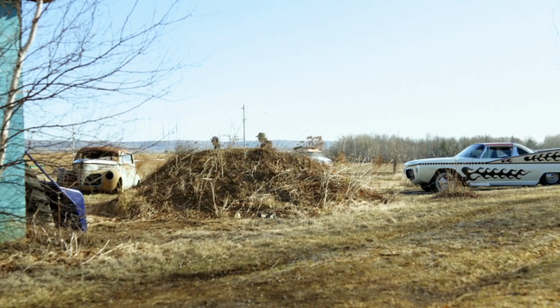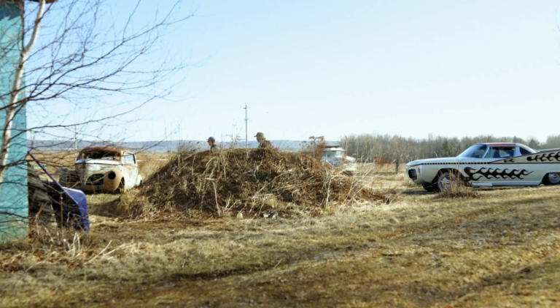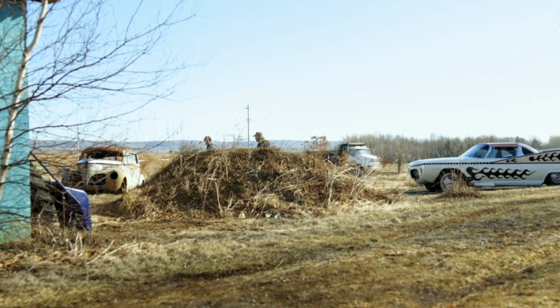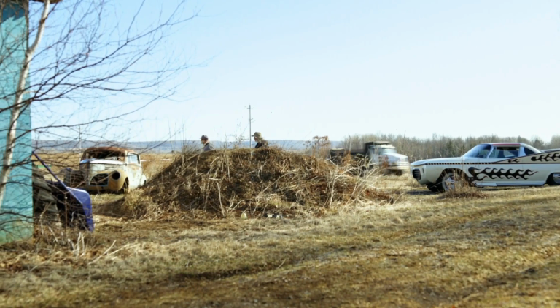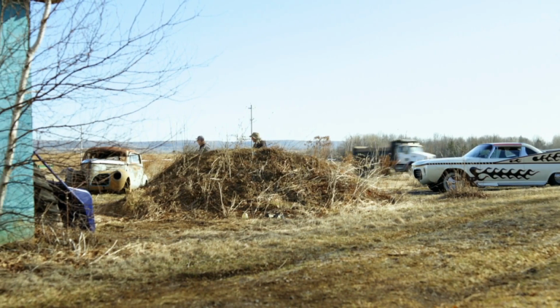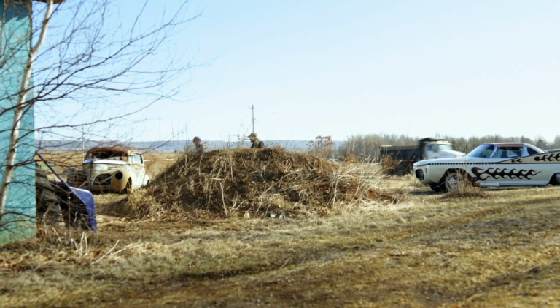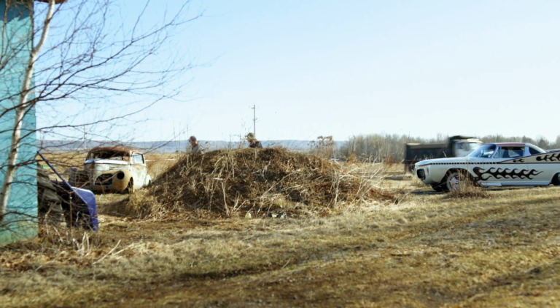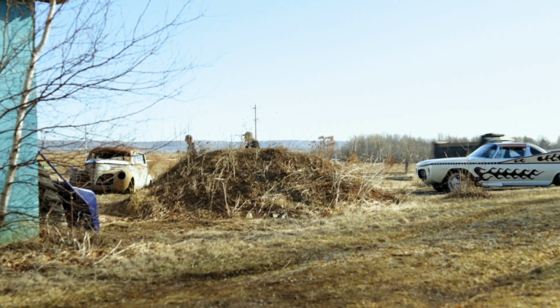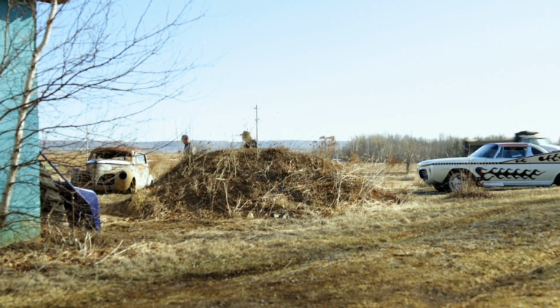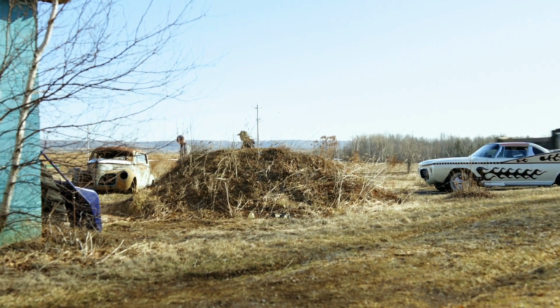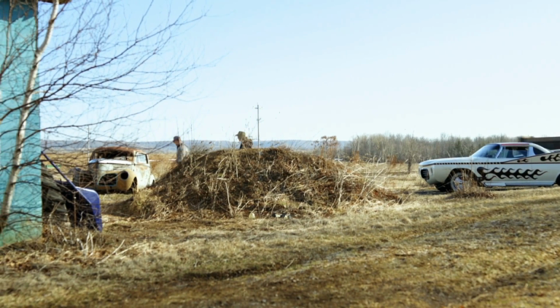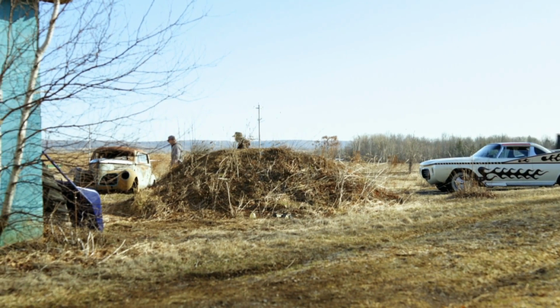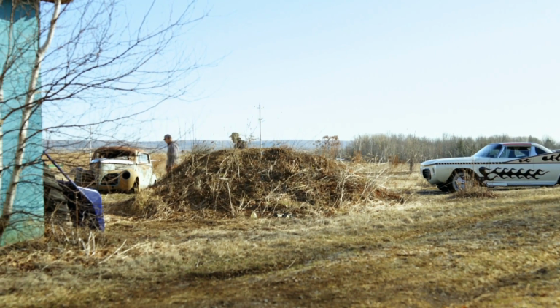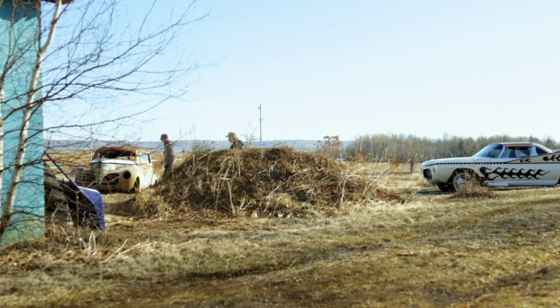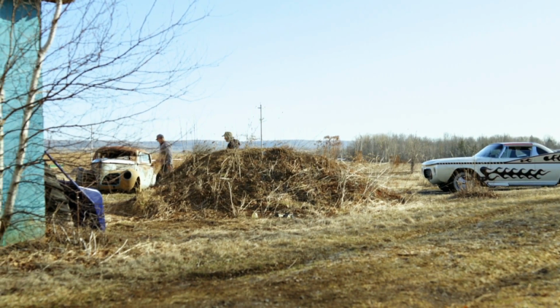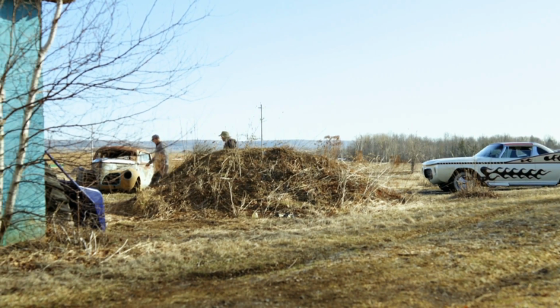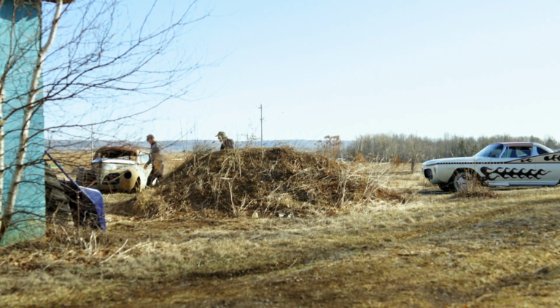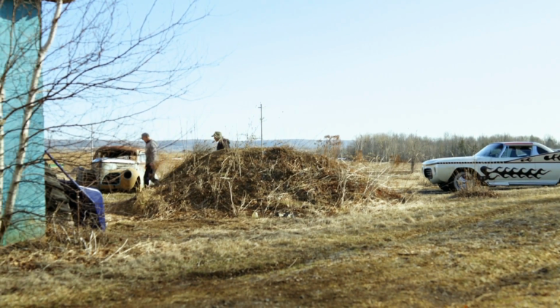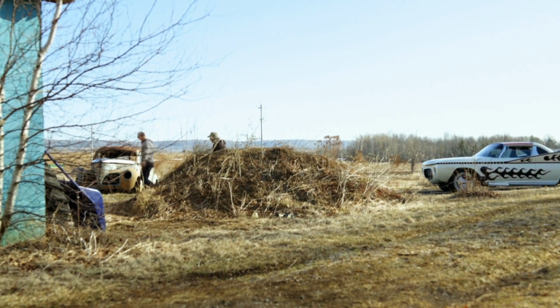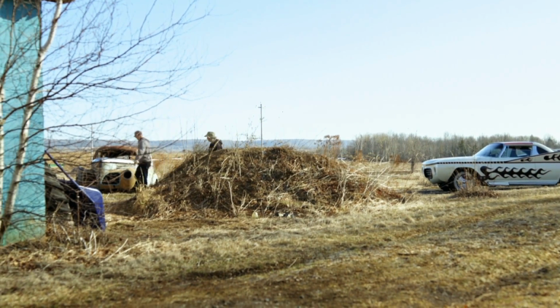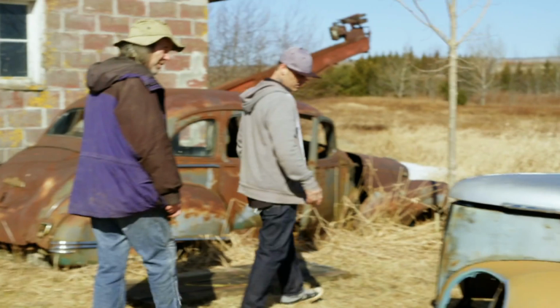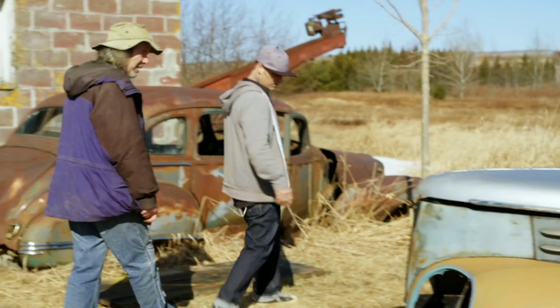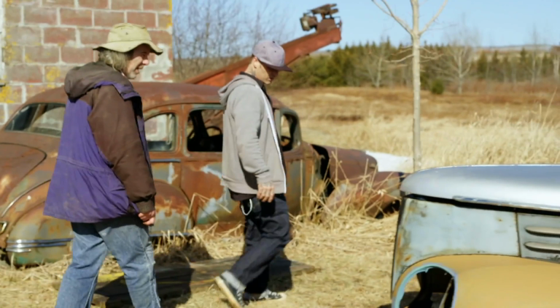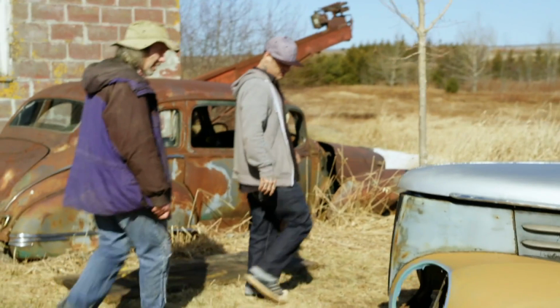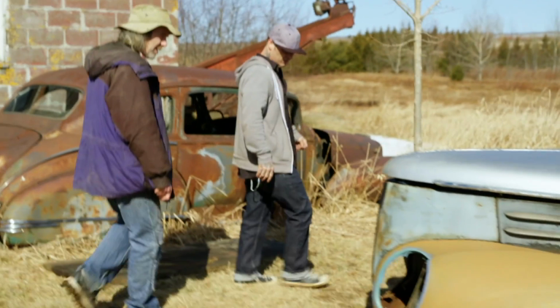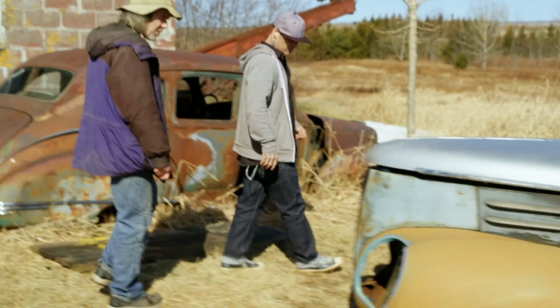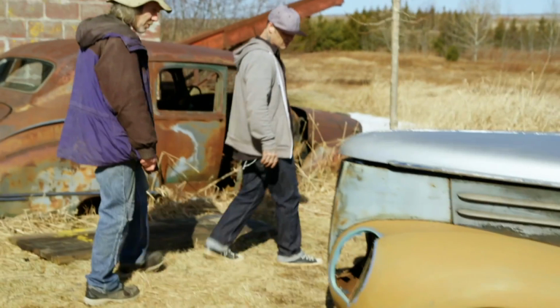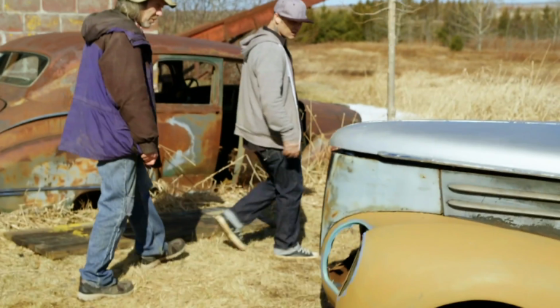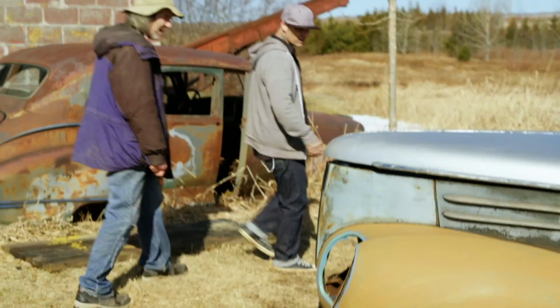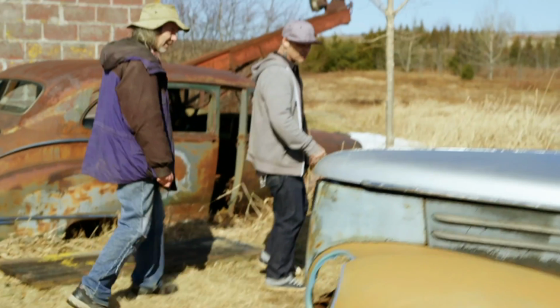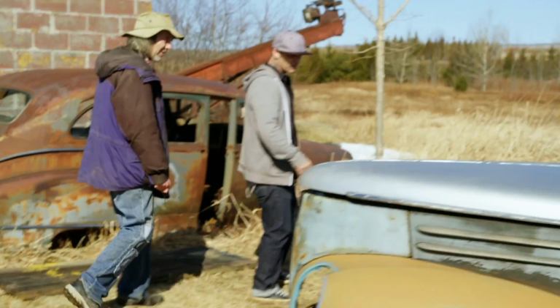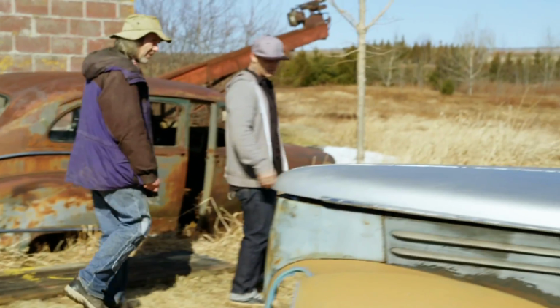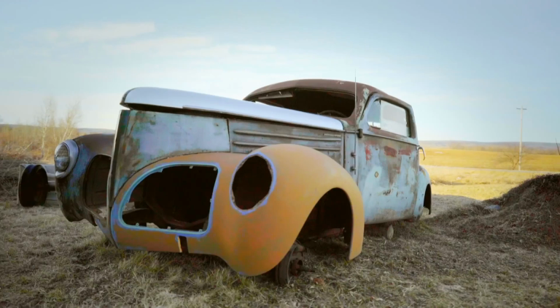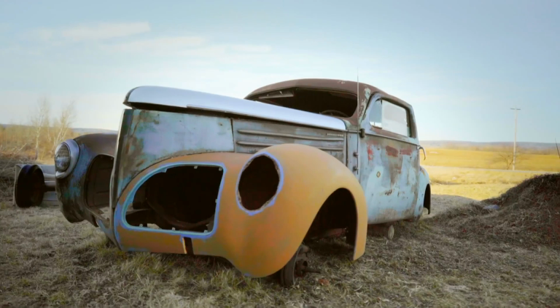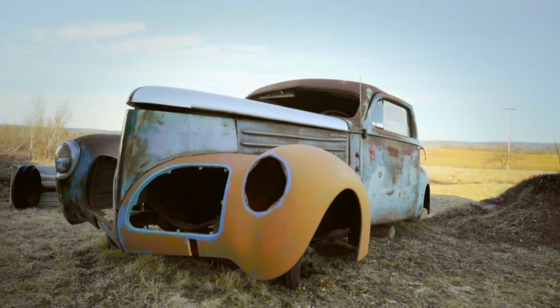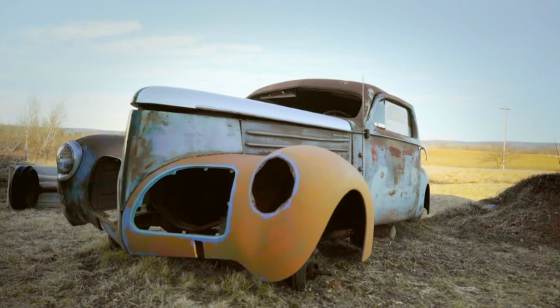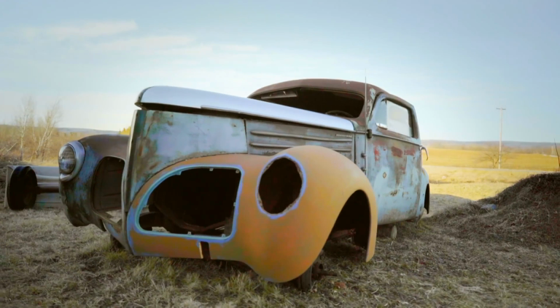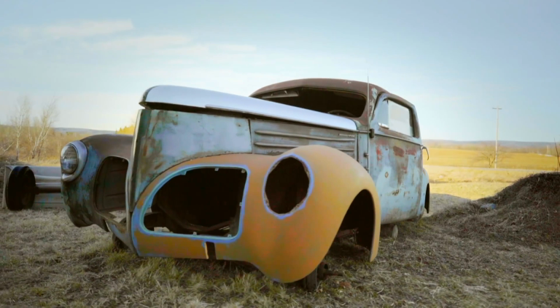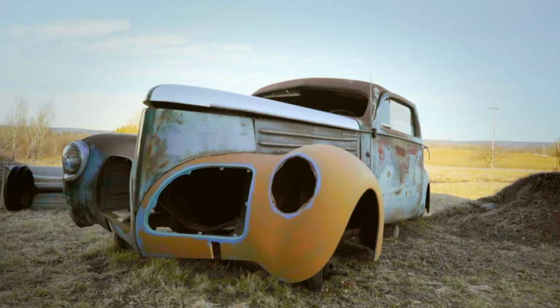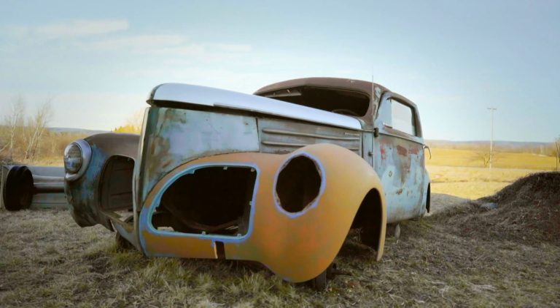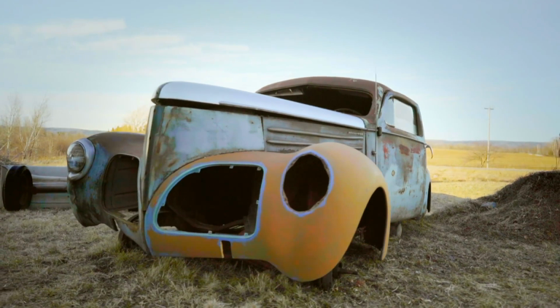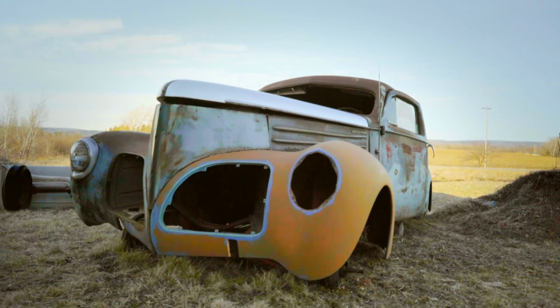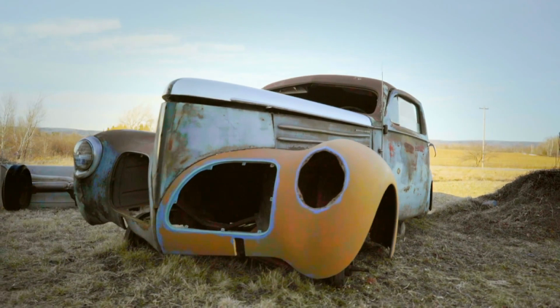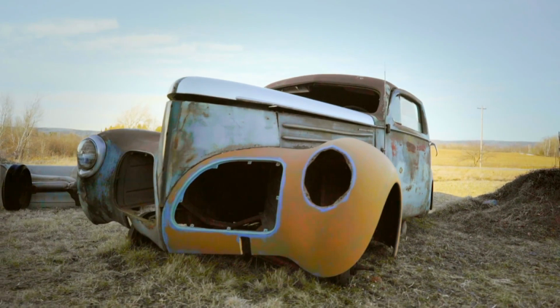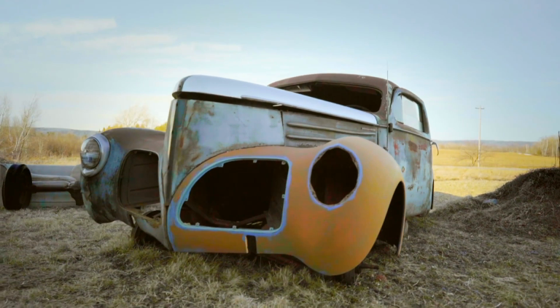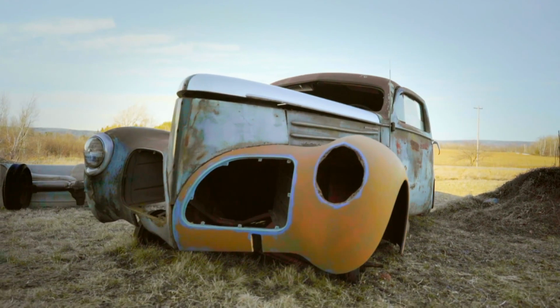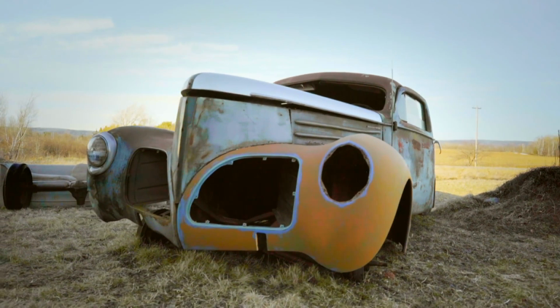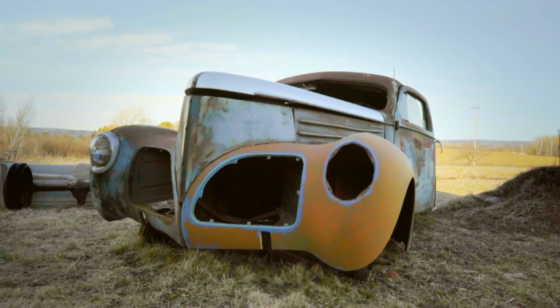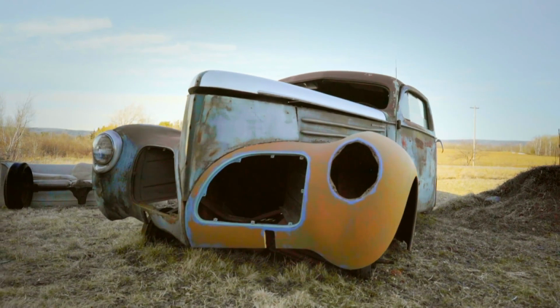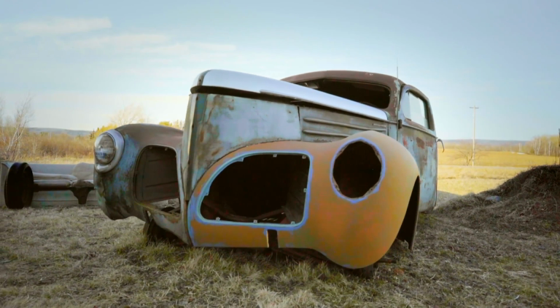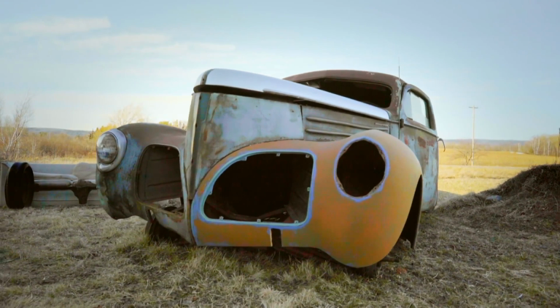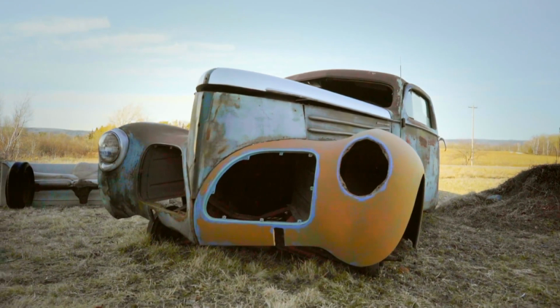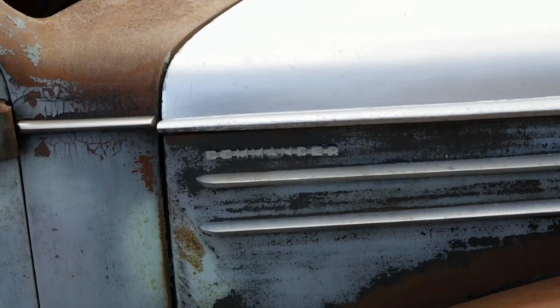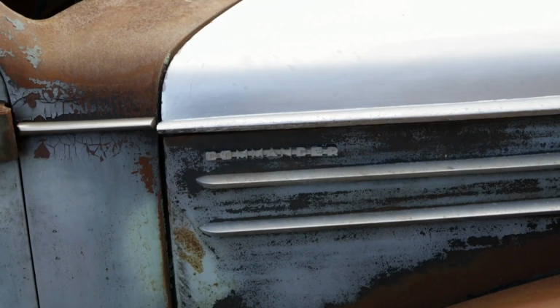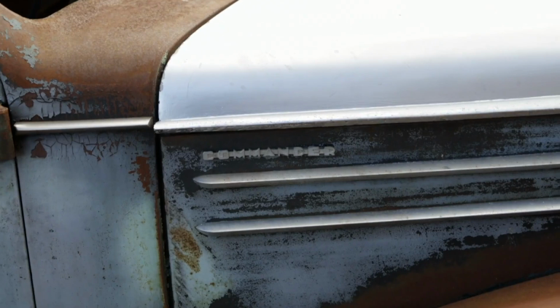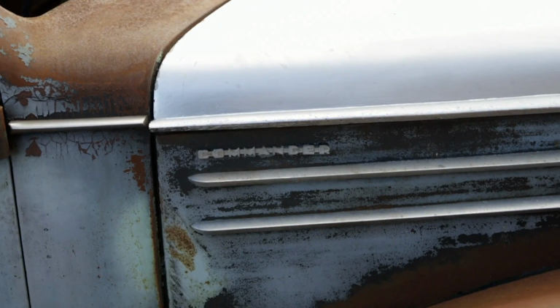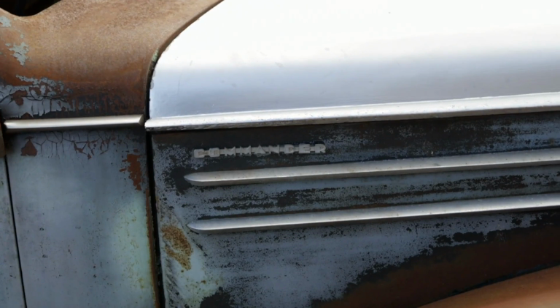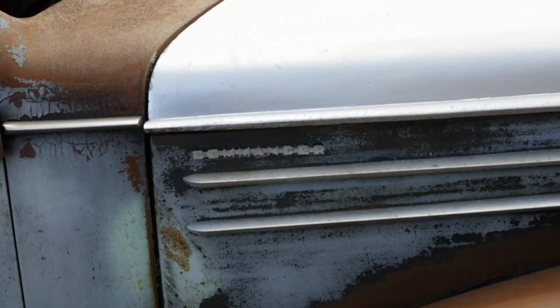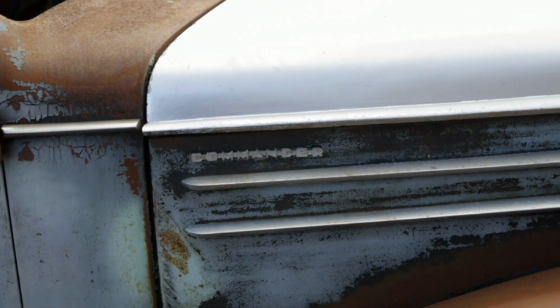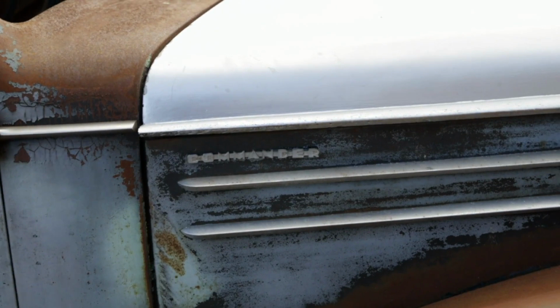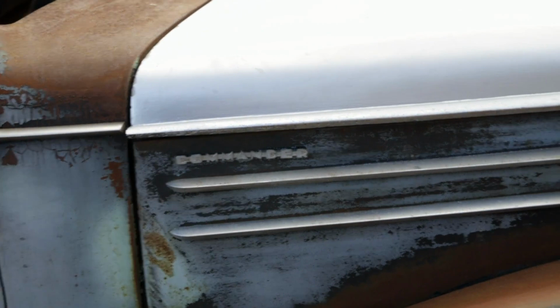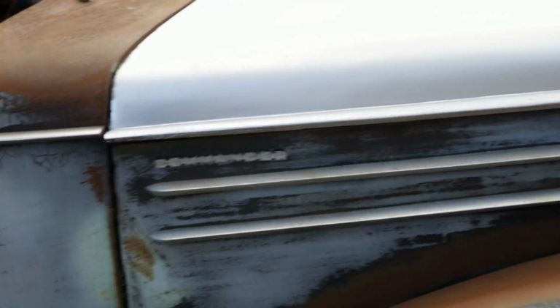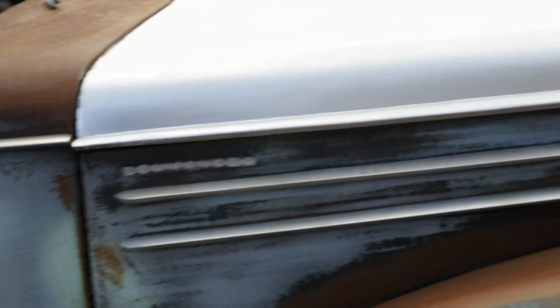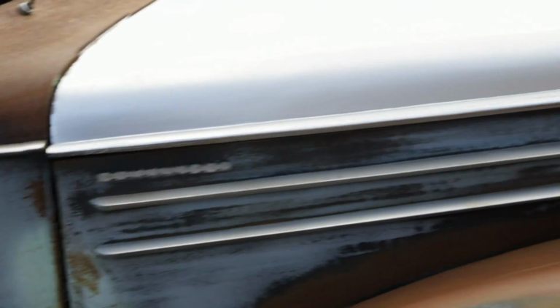What is this thing? It's a '39 Studebaker. Oh, wow. It's a Studebaker Commander.